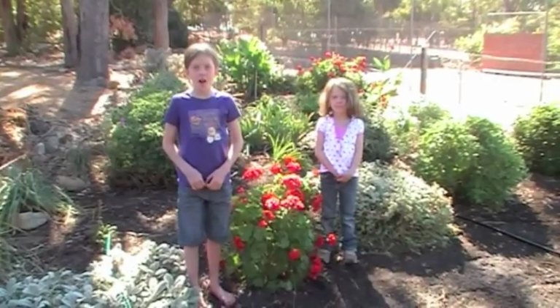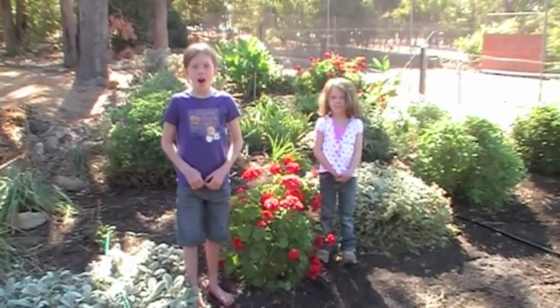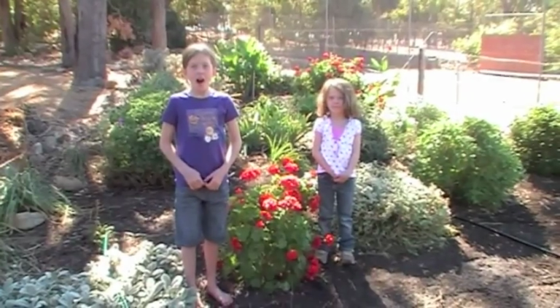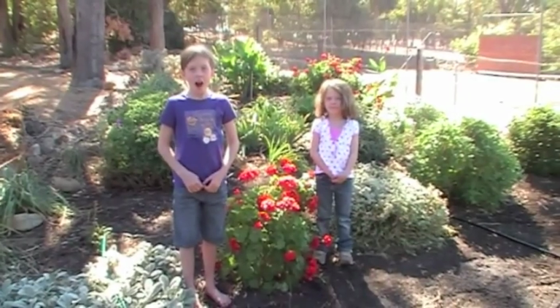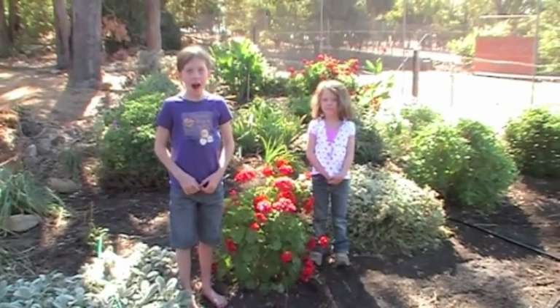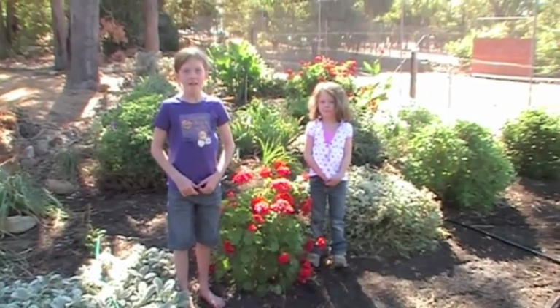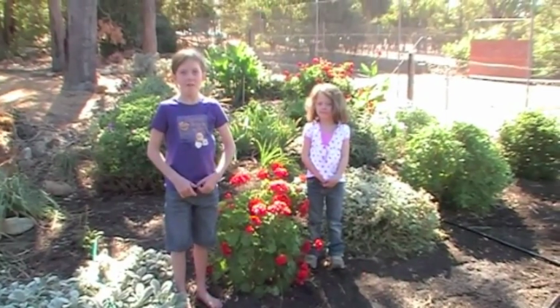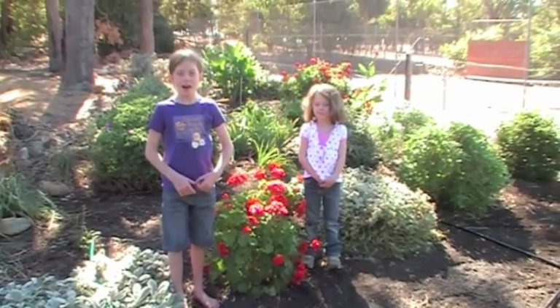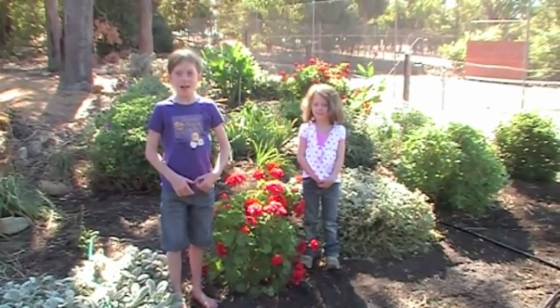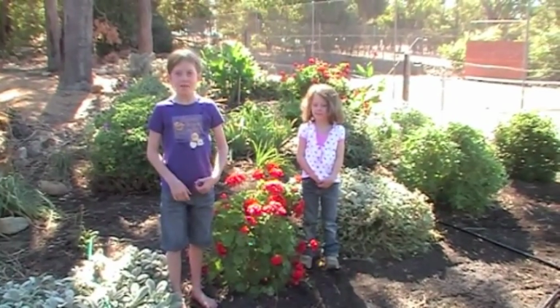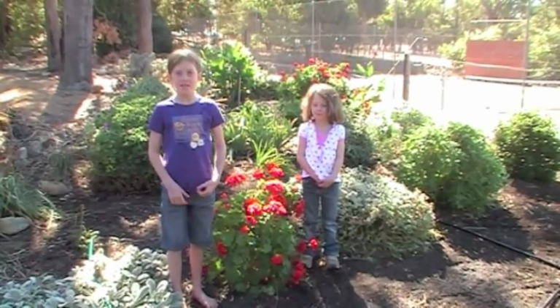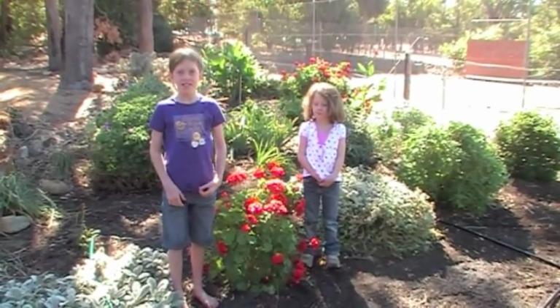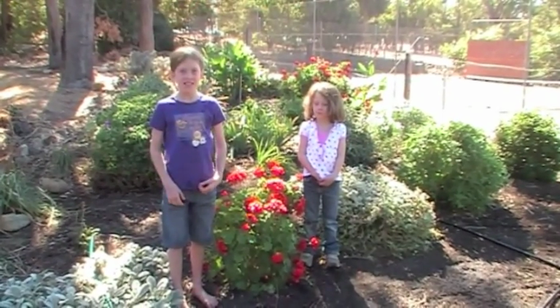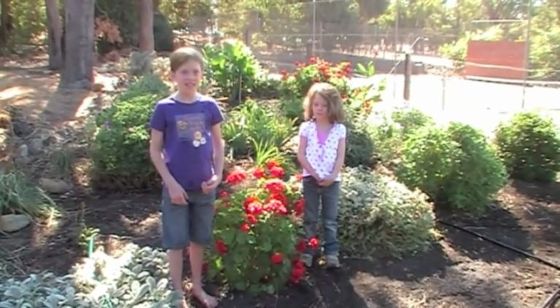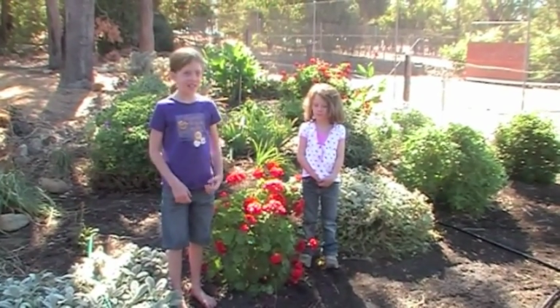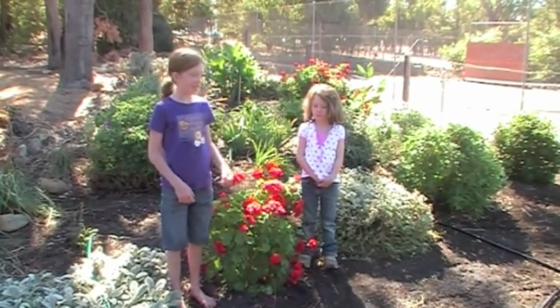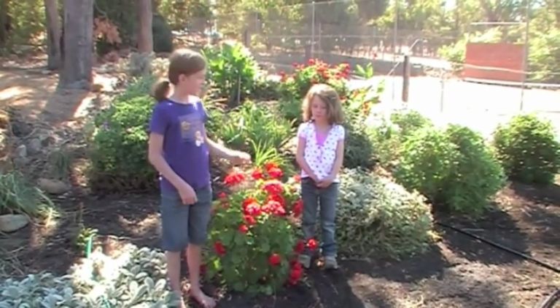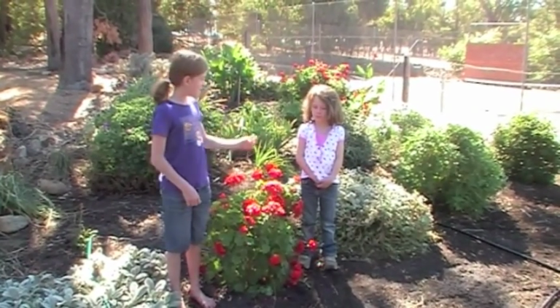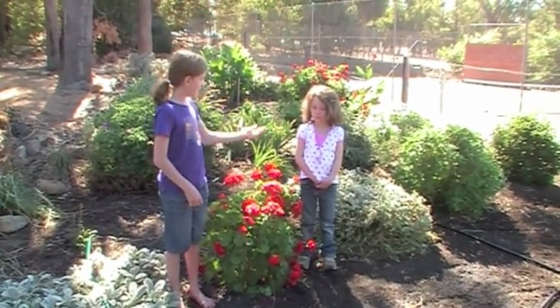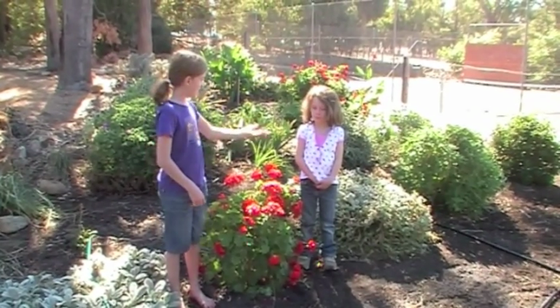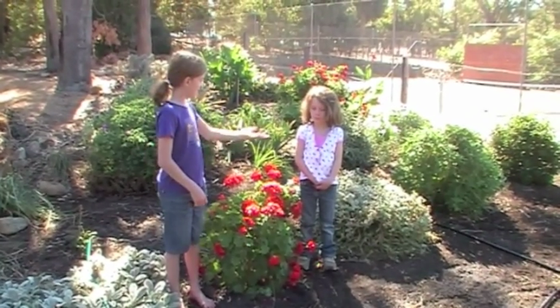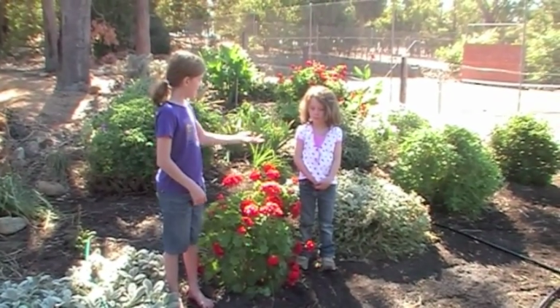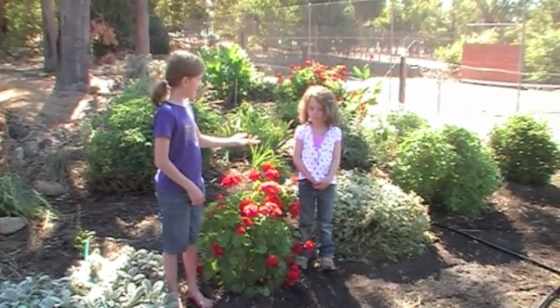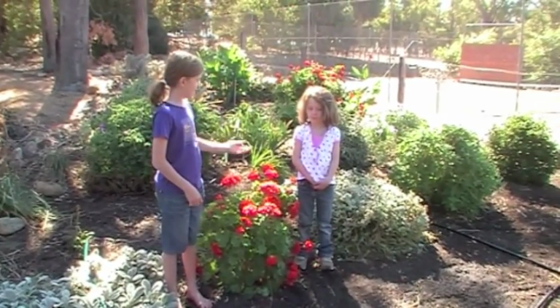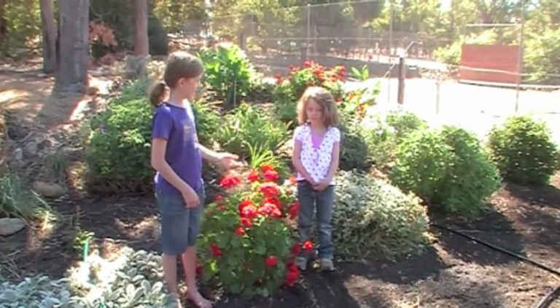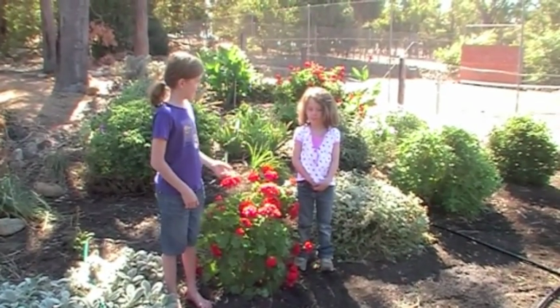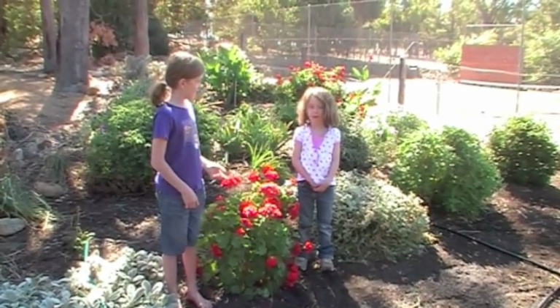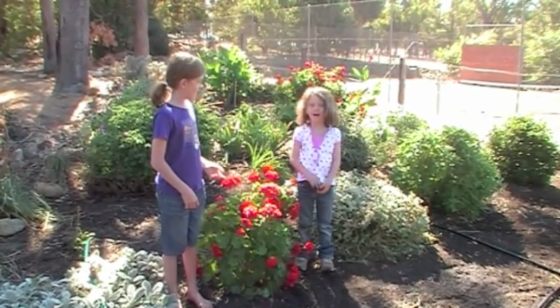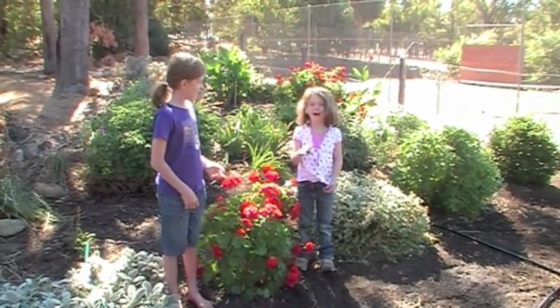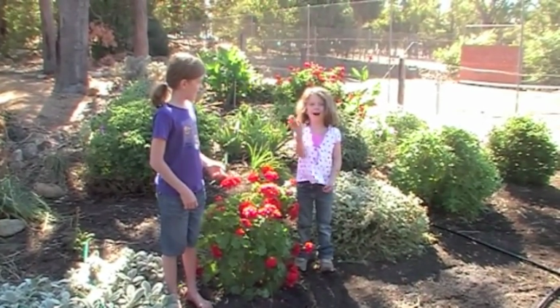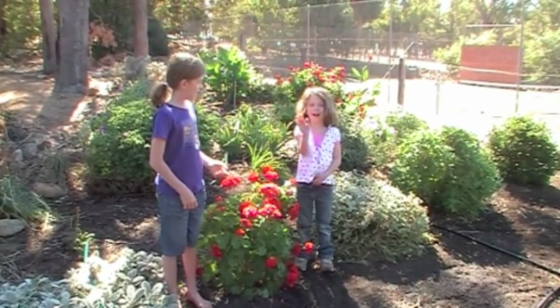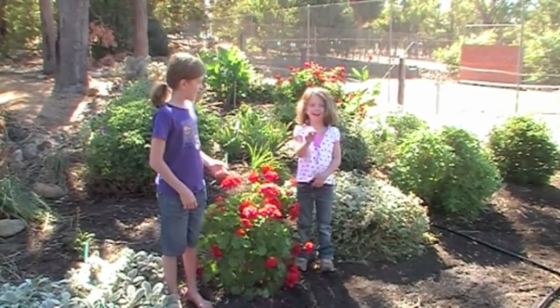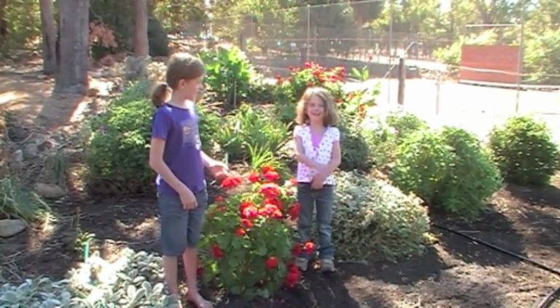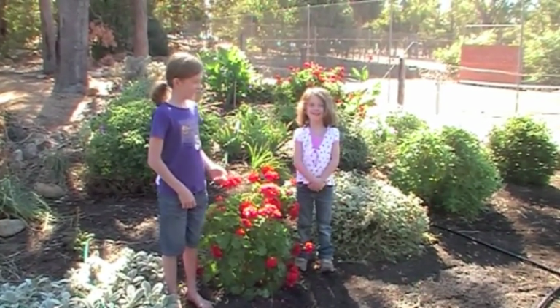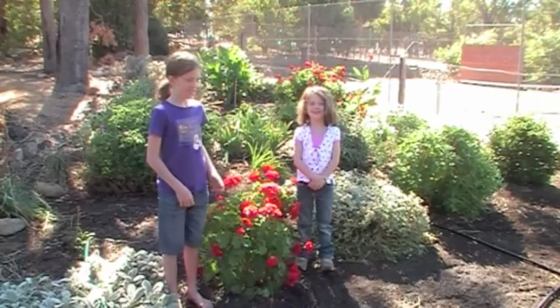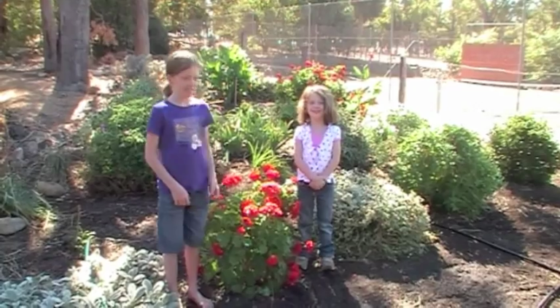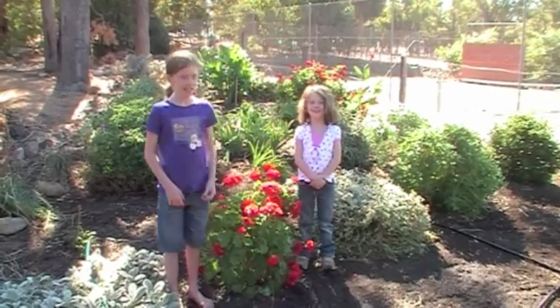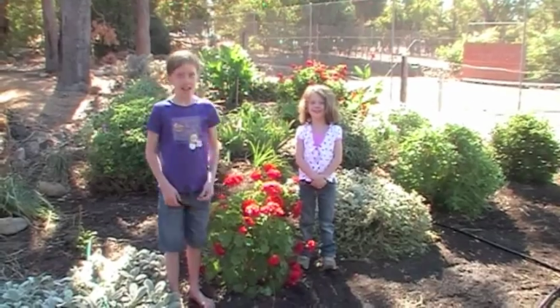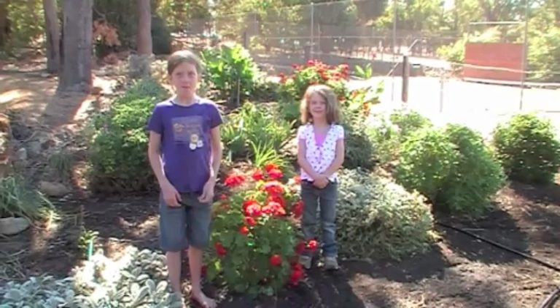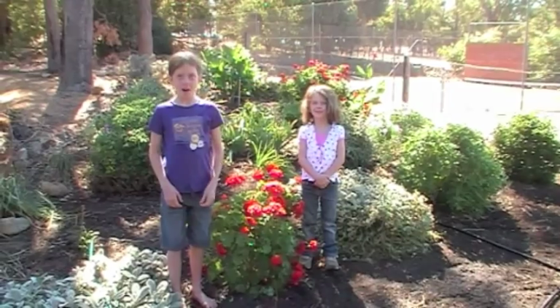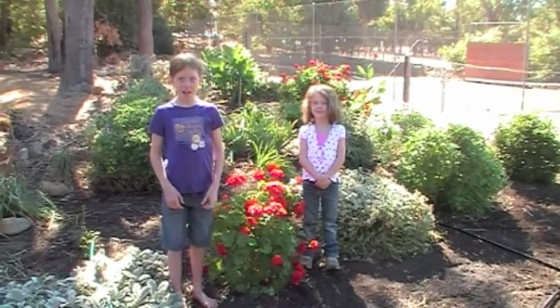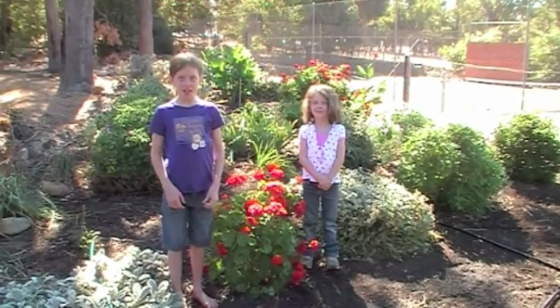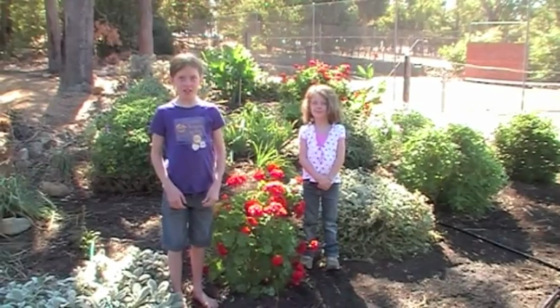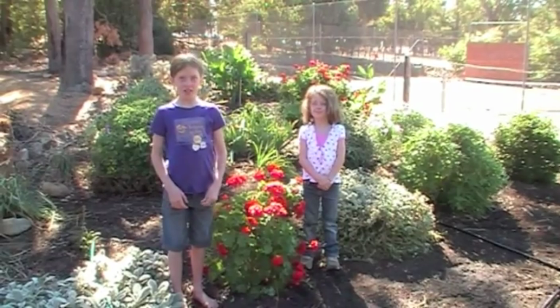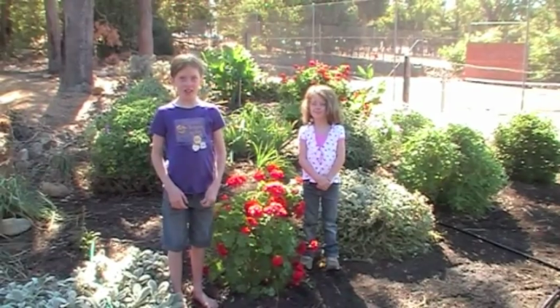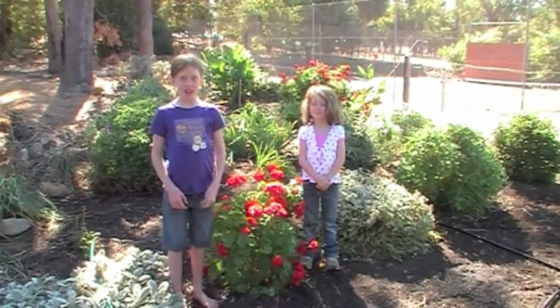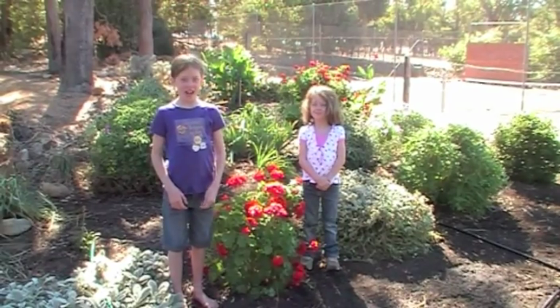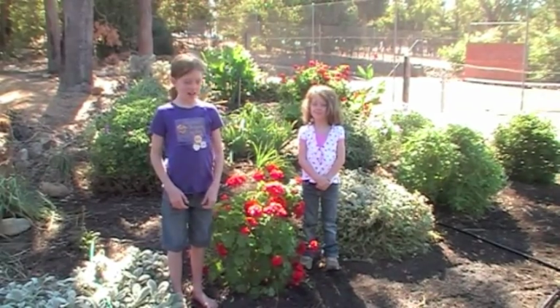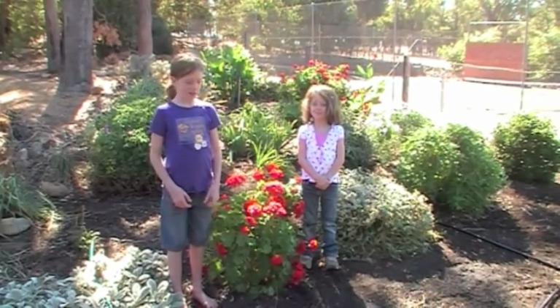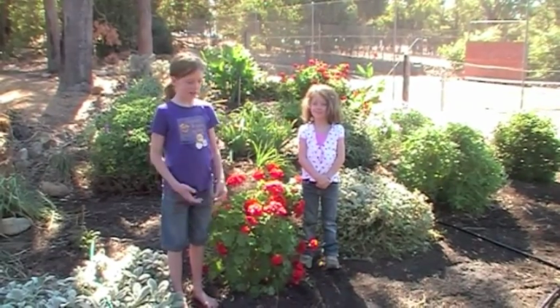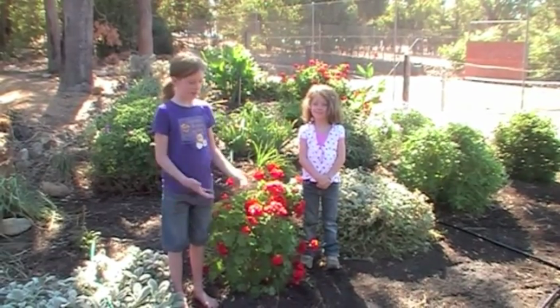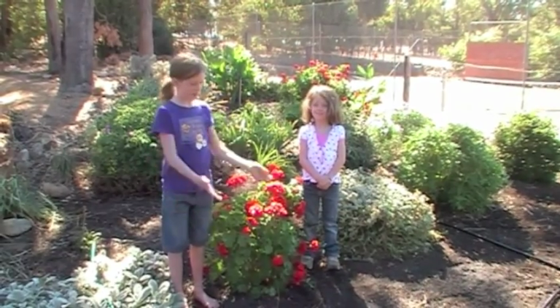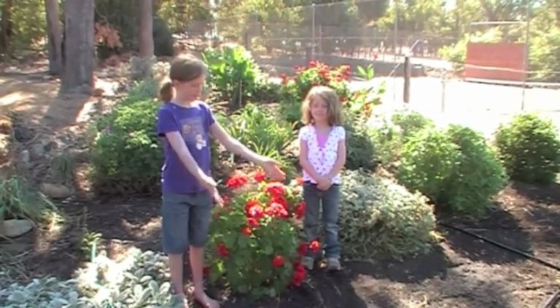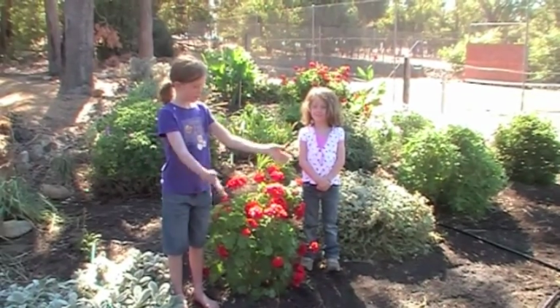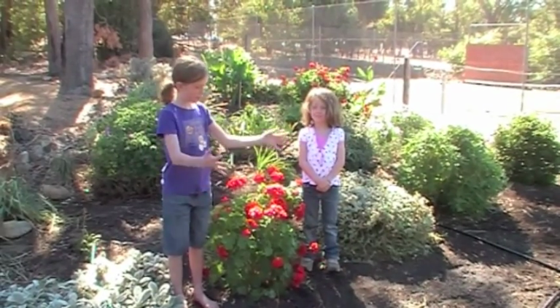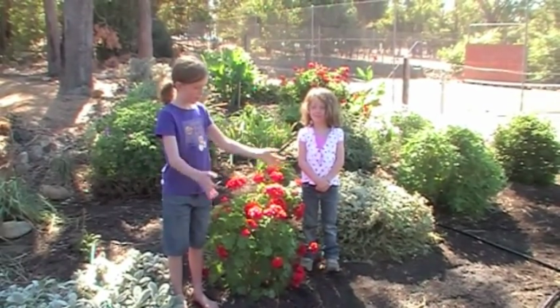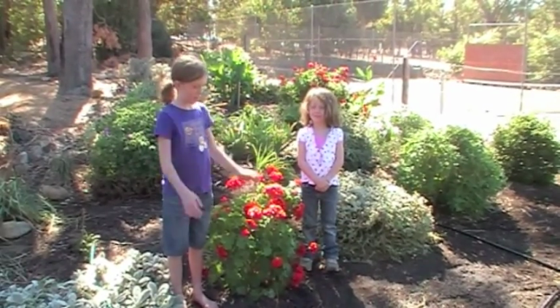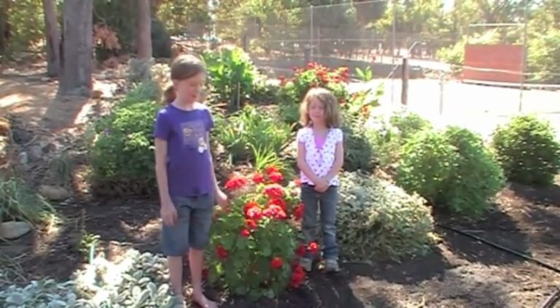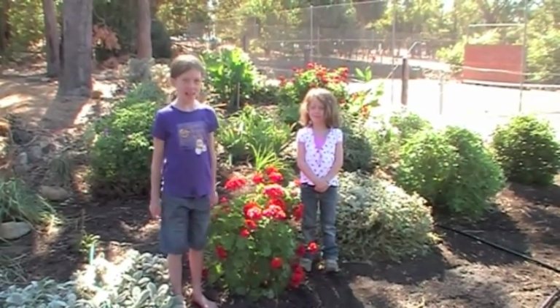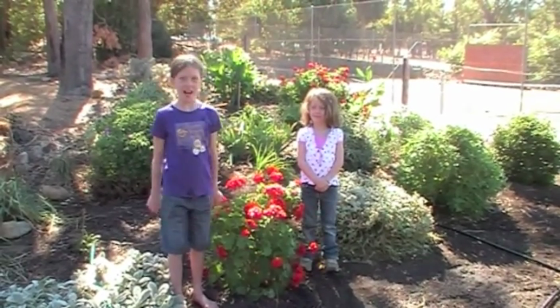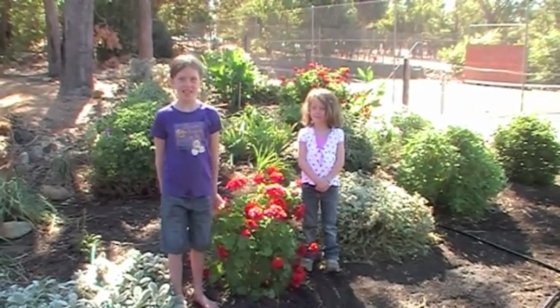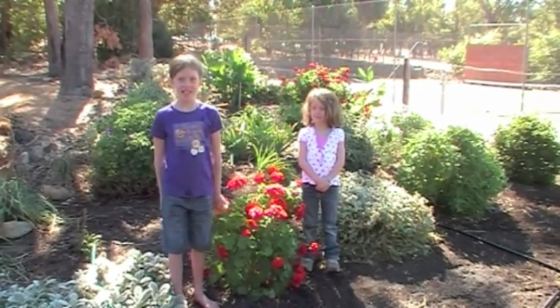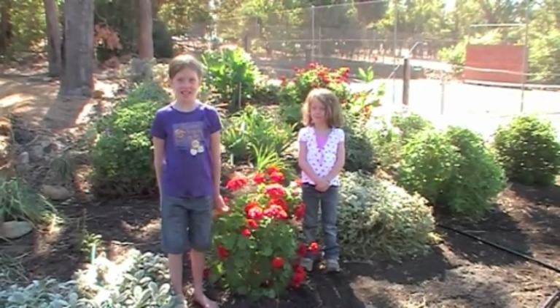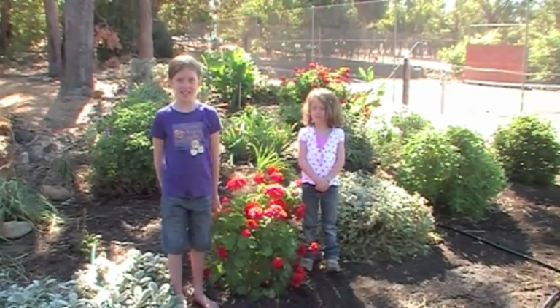Hi, my name is Lucinda and this is my sister Zal. Hi! And we're going to show you how to grow Everlastings.